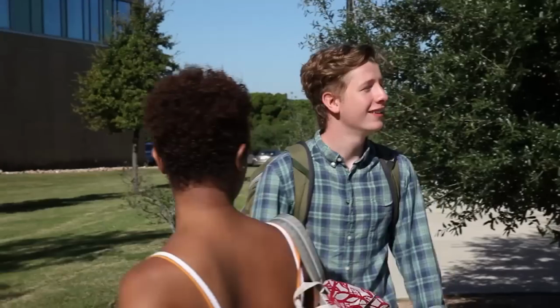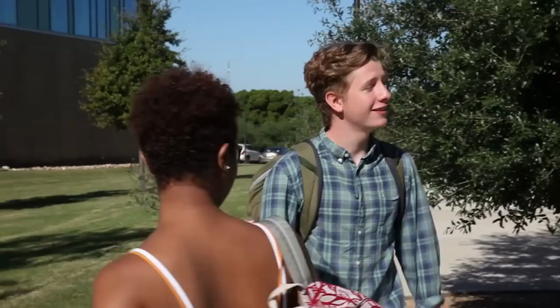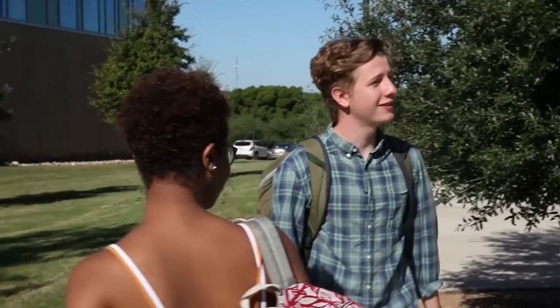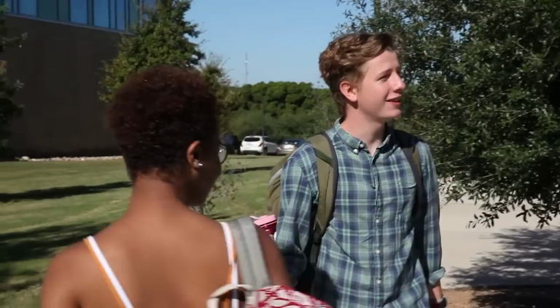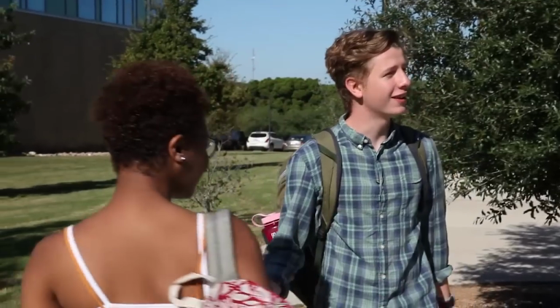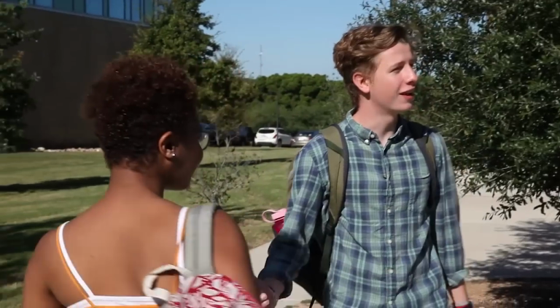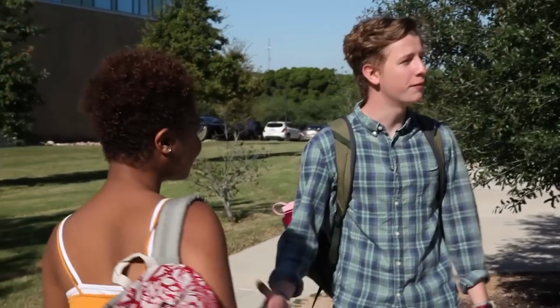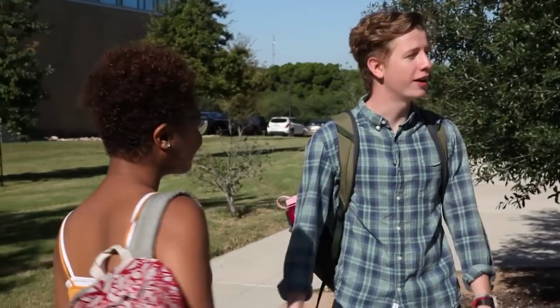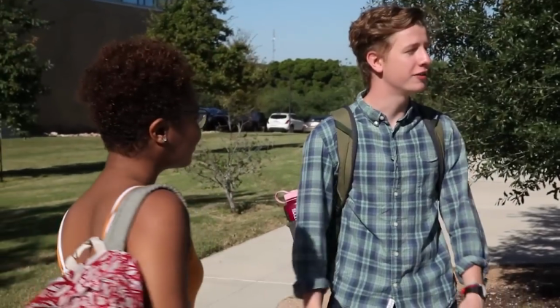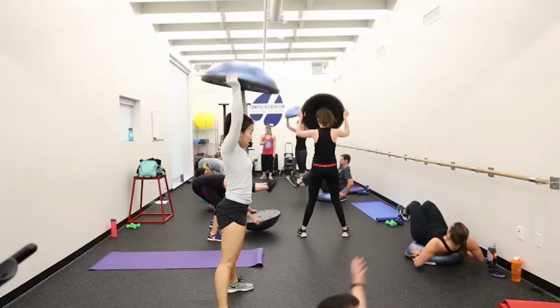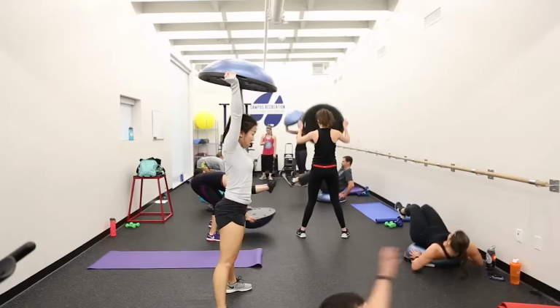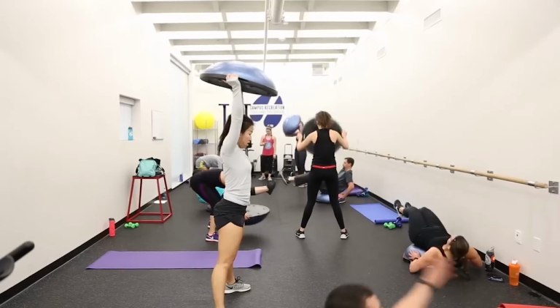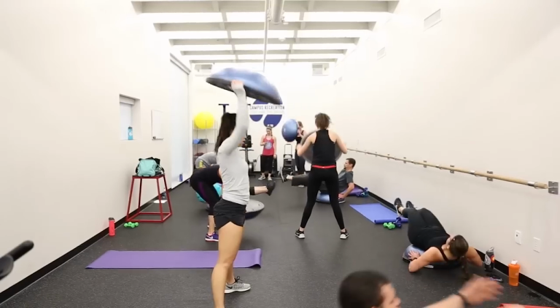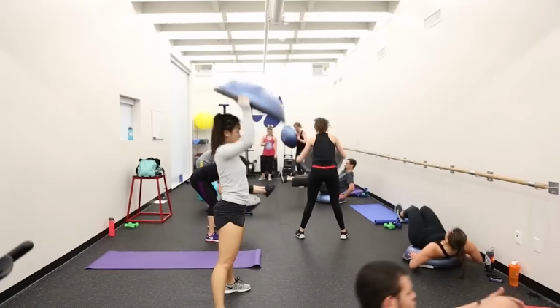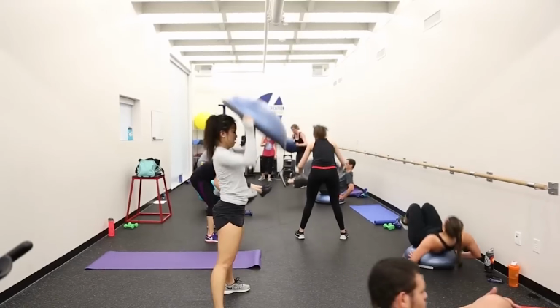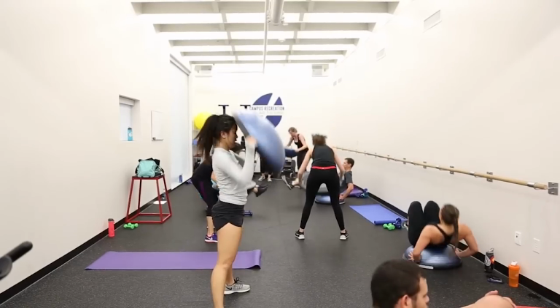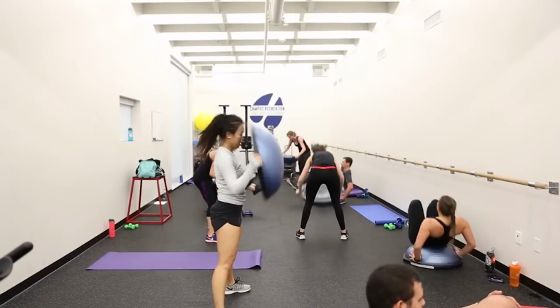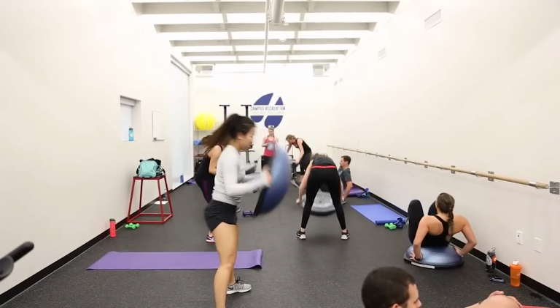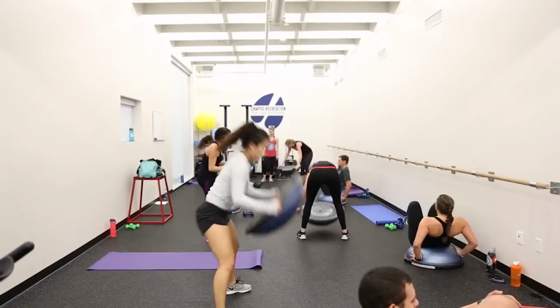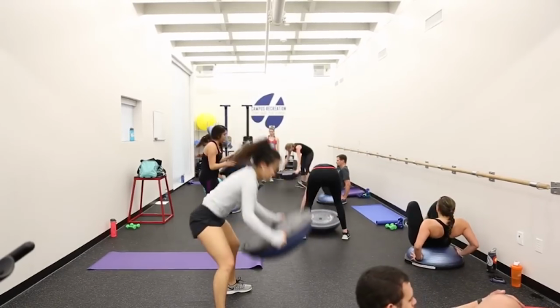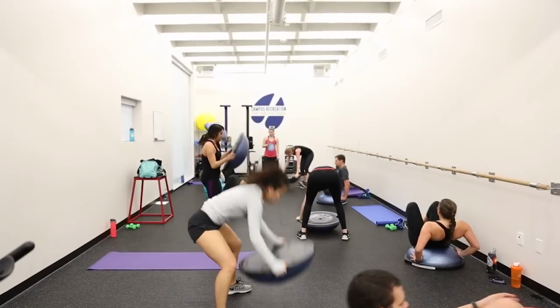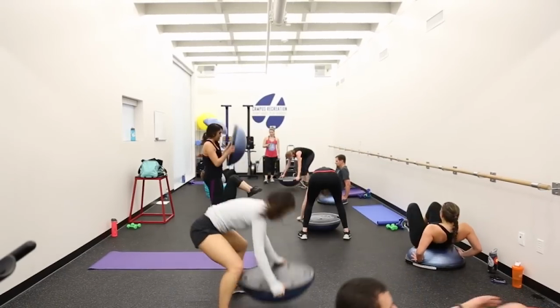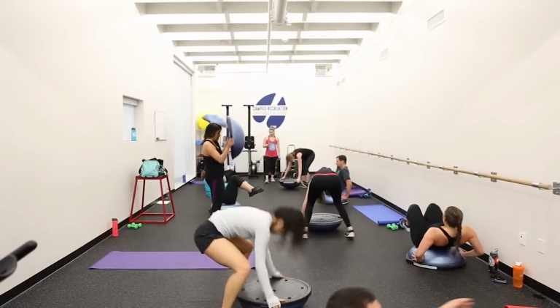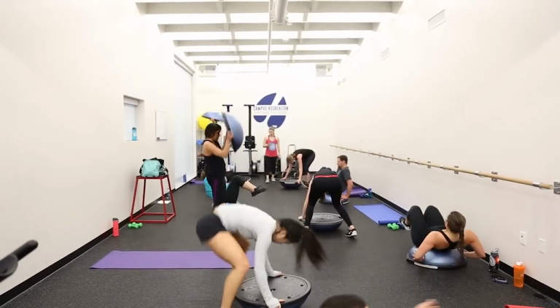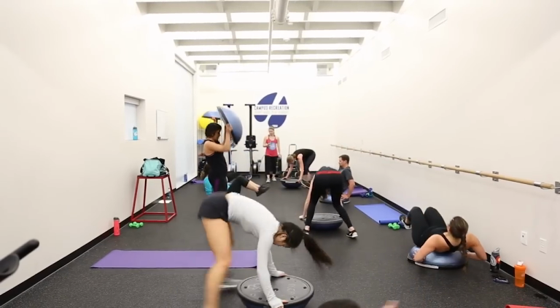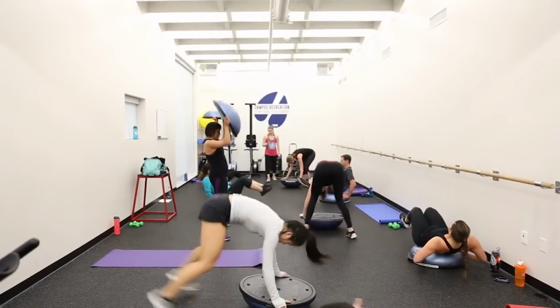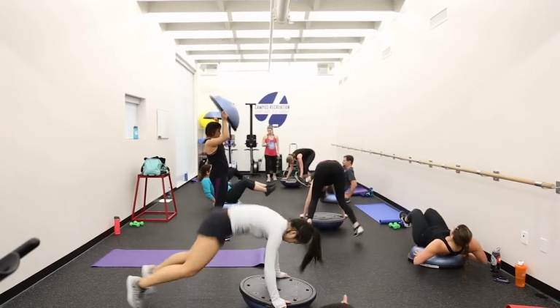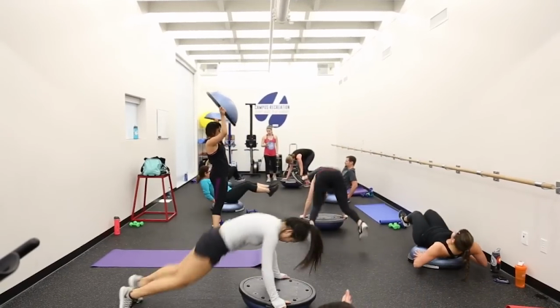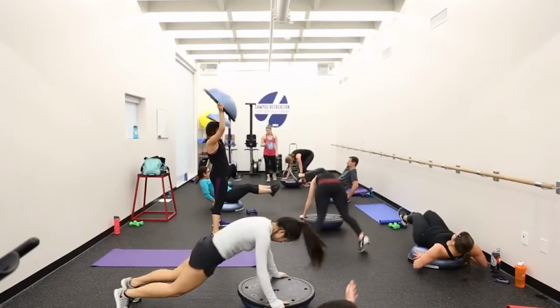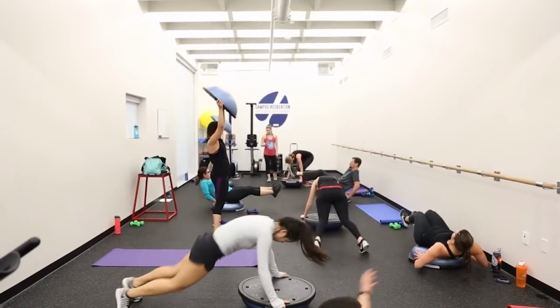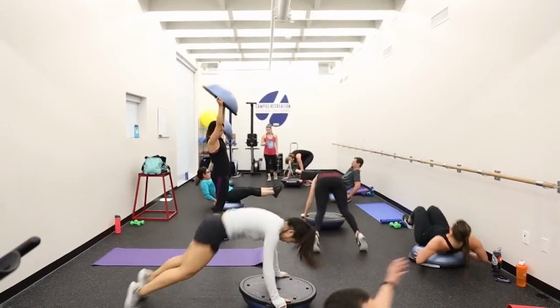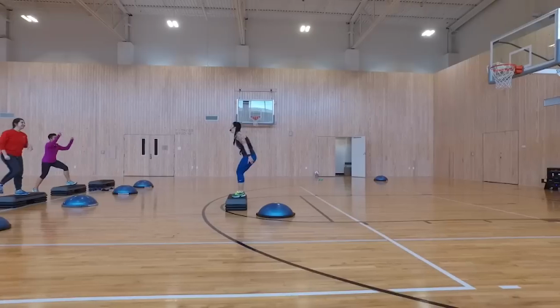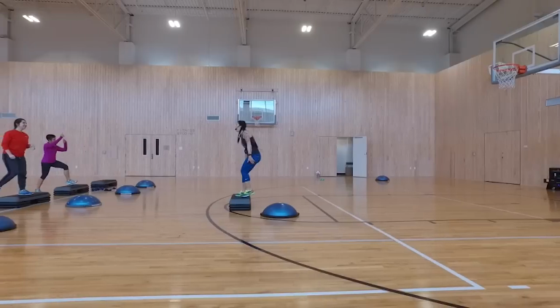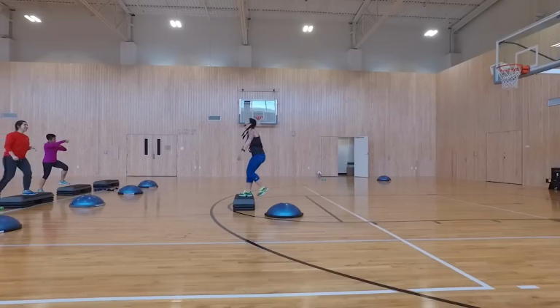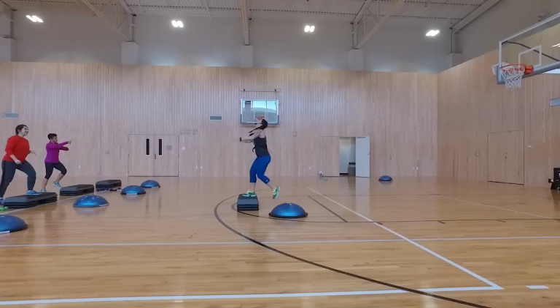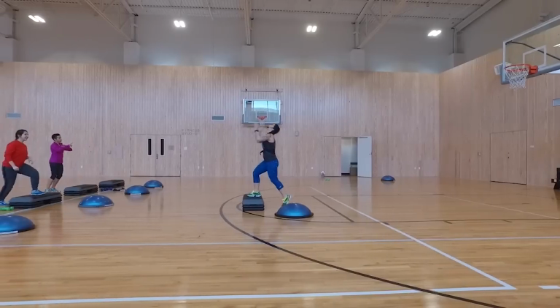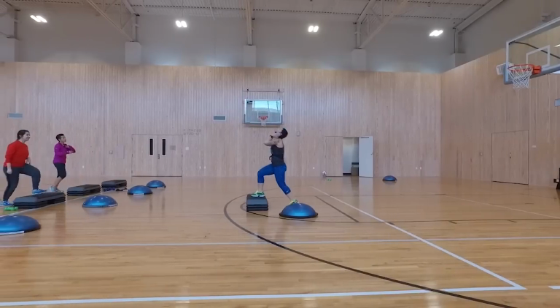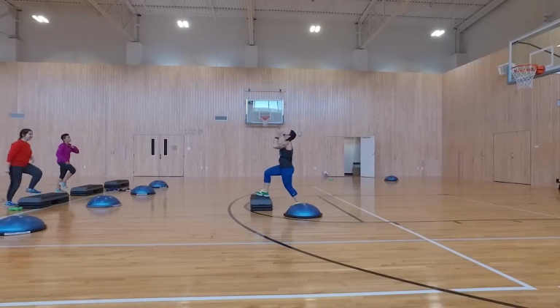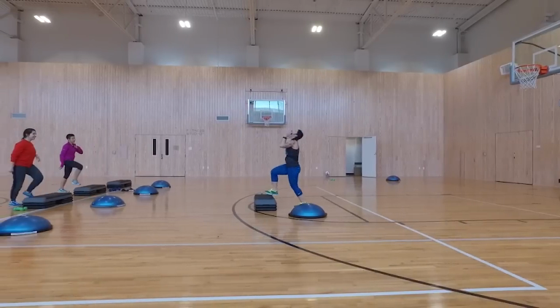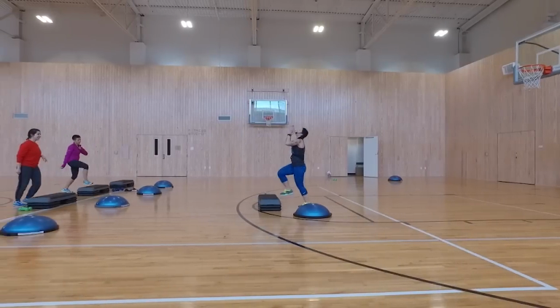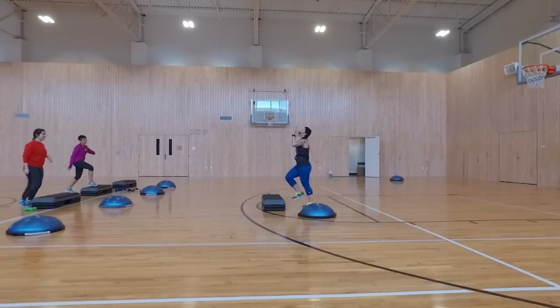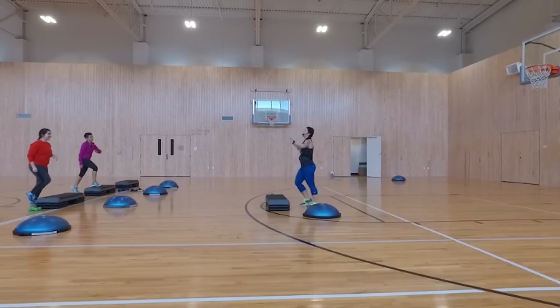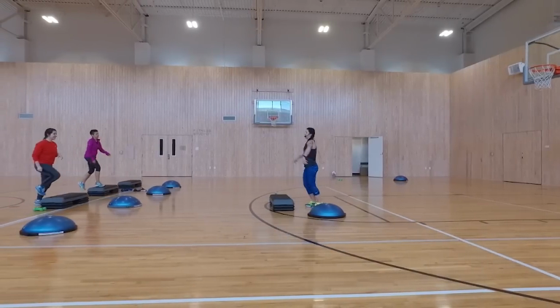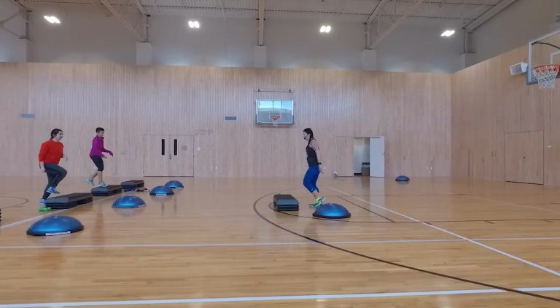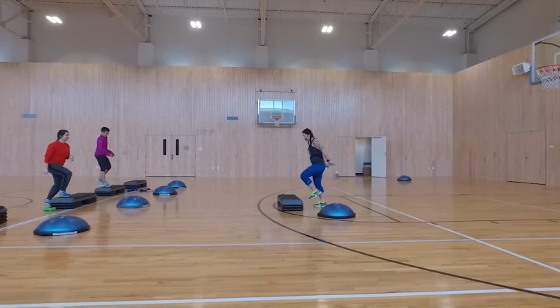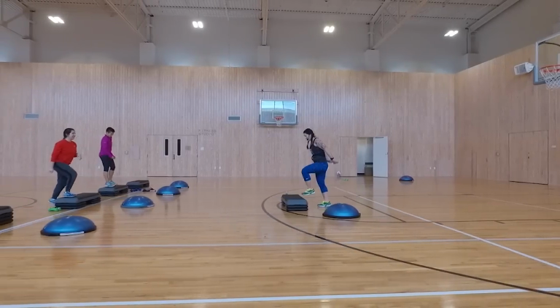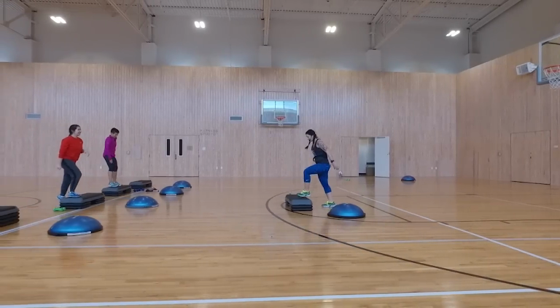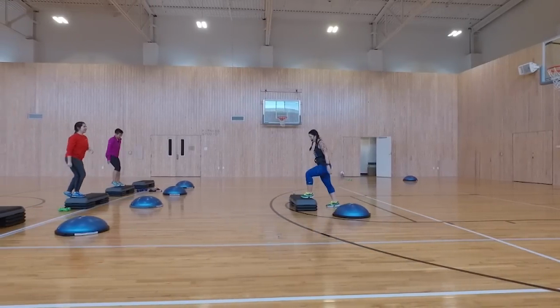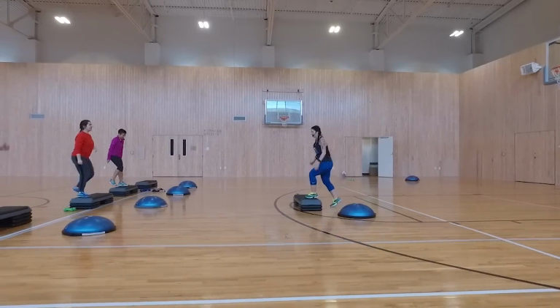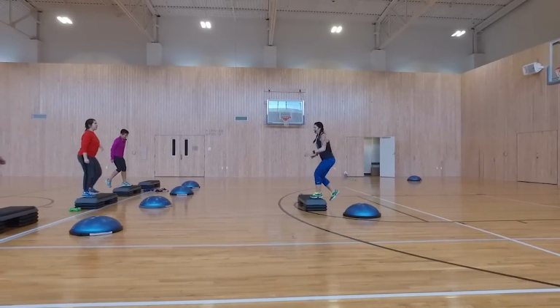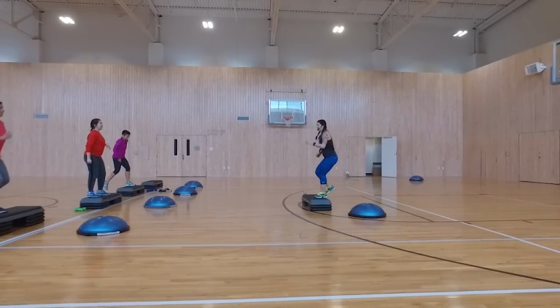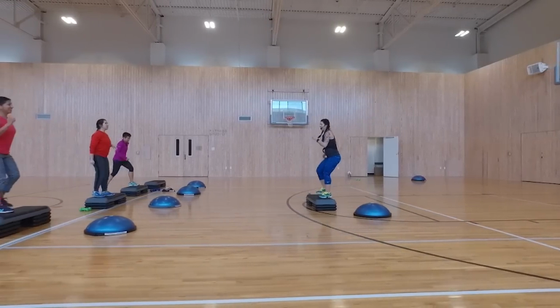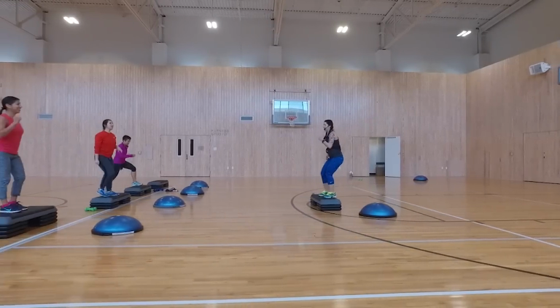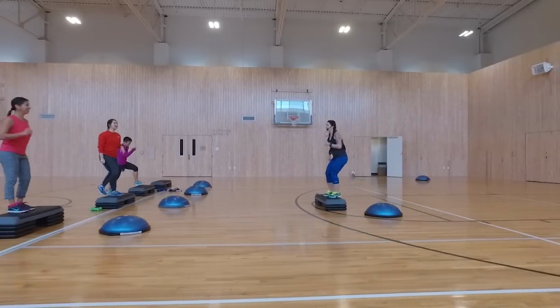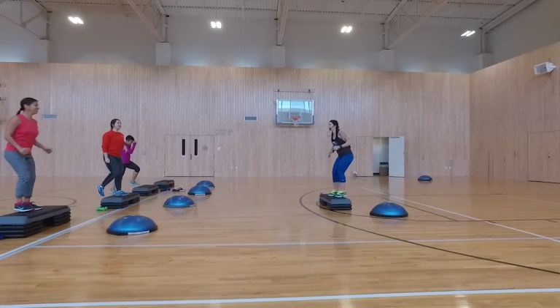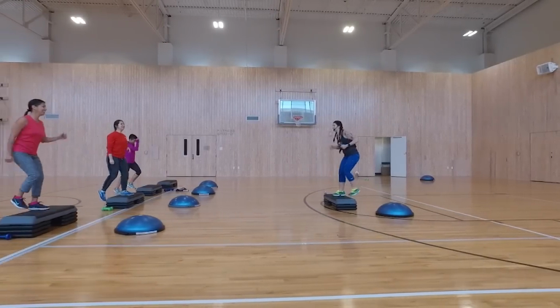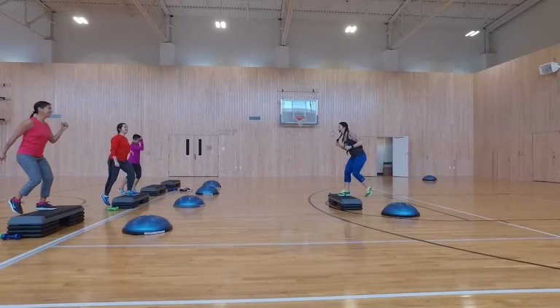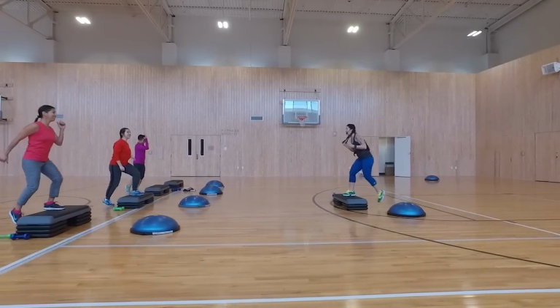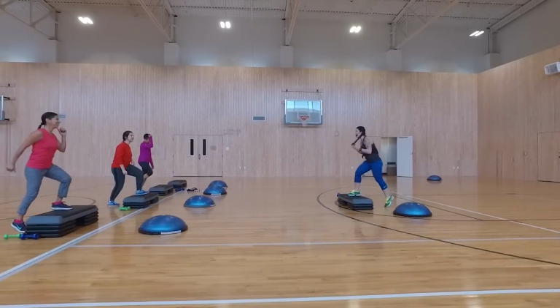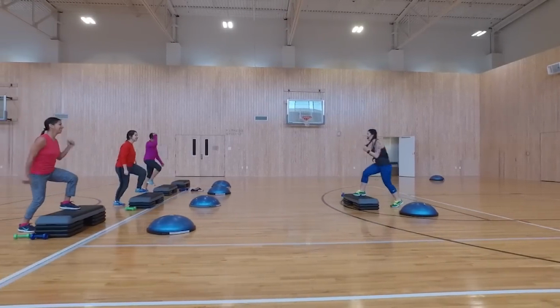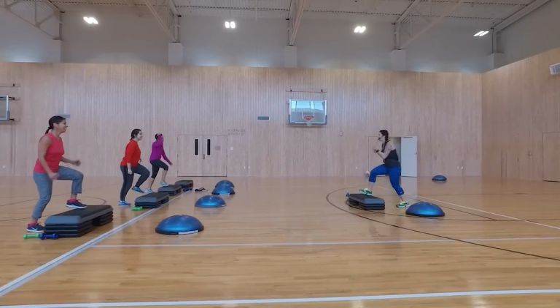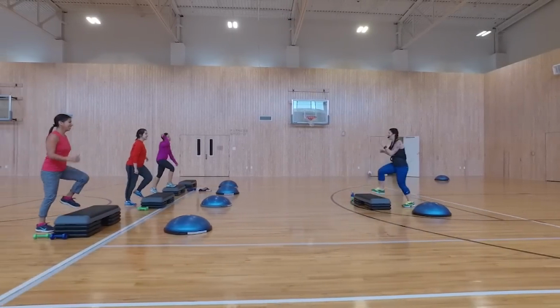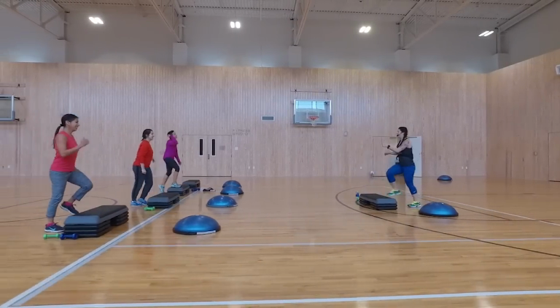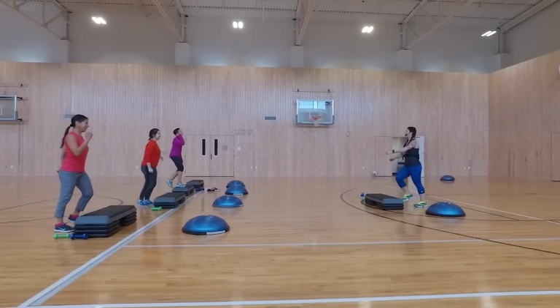This is the Alumni Gym. It's the home of Campus Recreation. Here you can do everything from Group X Fitness classes to Outdoor Adventure.